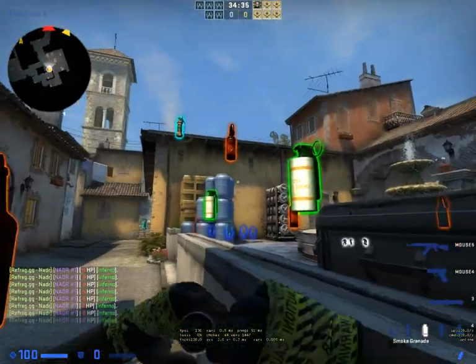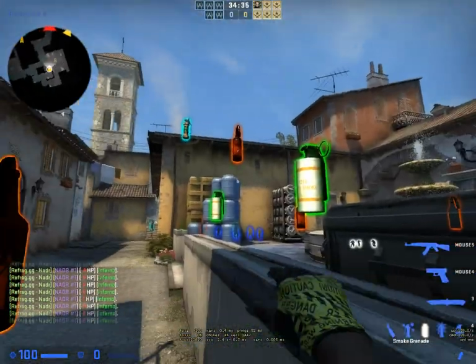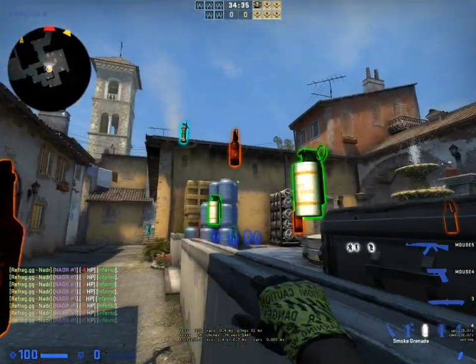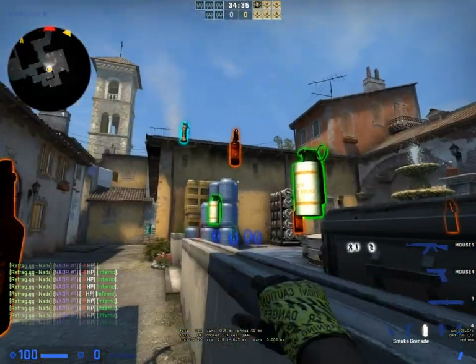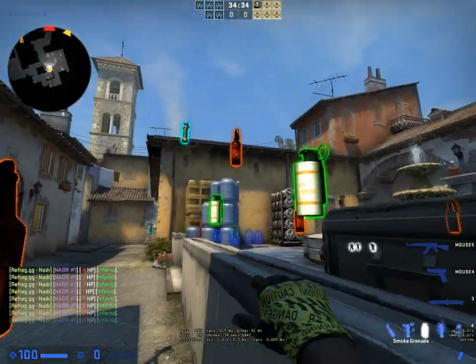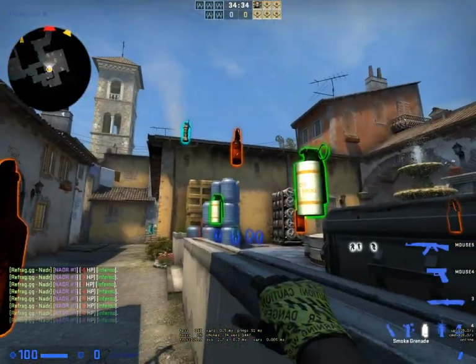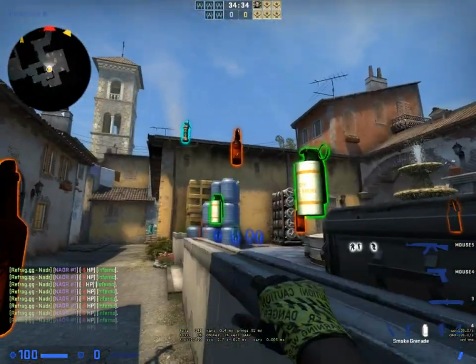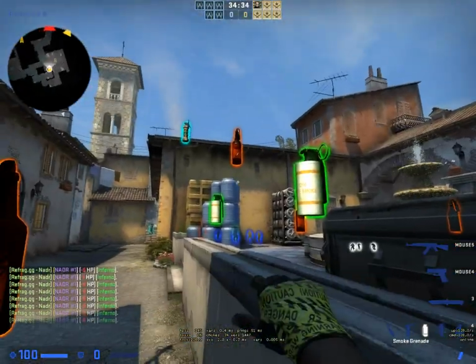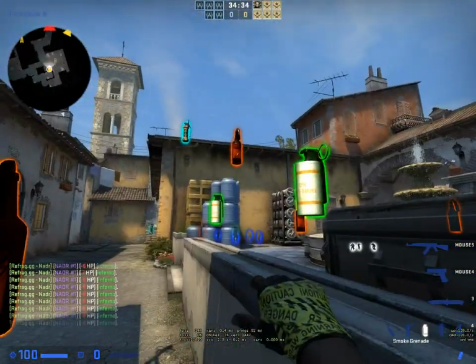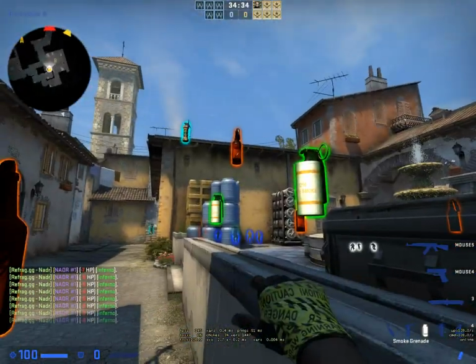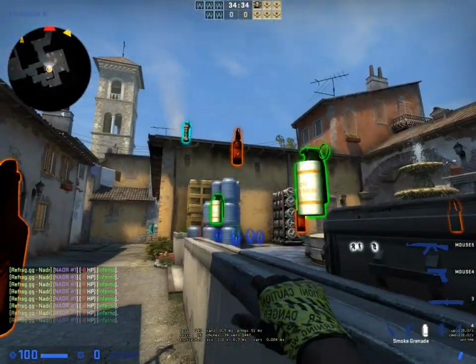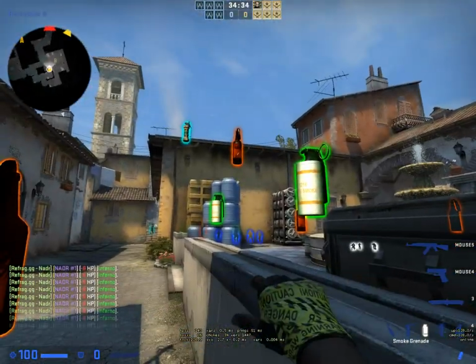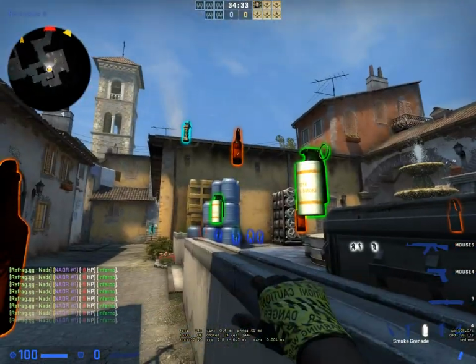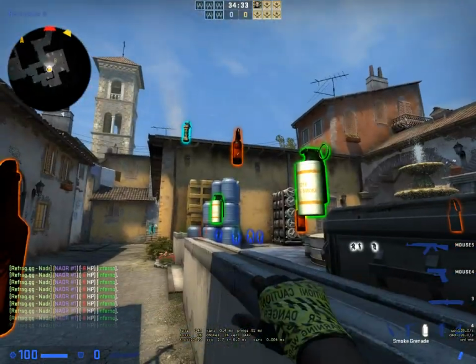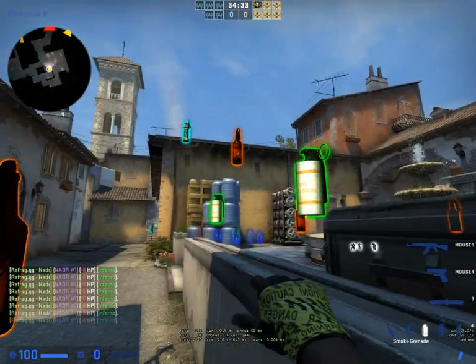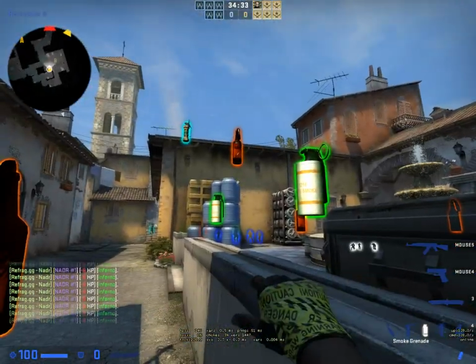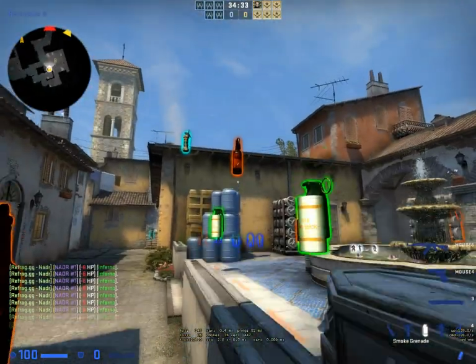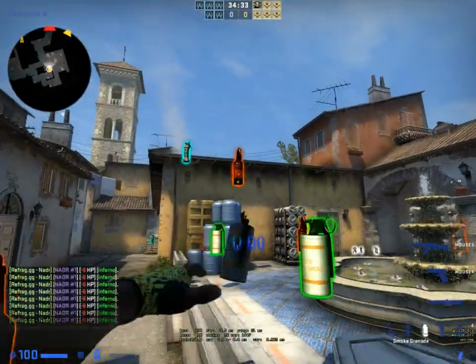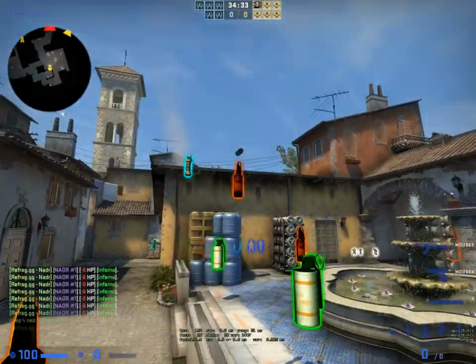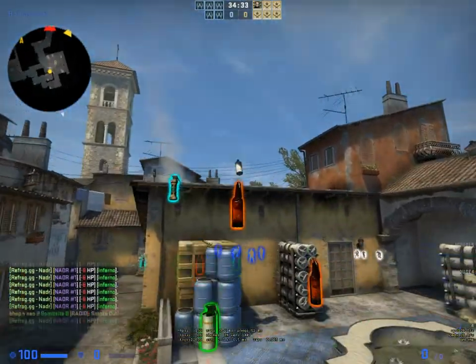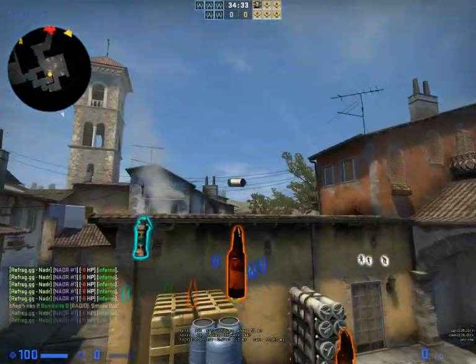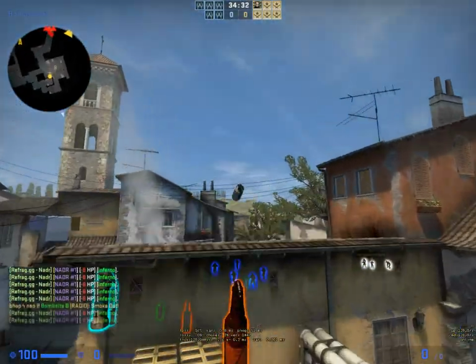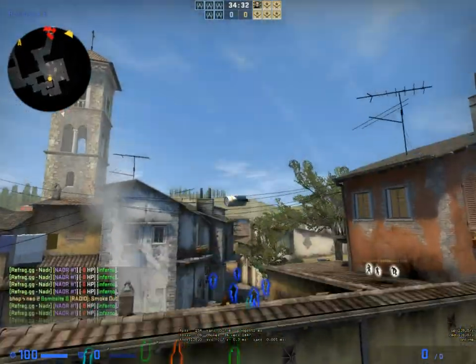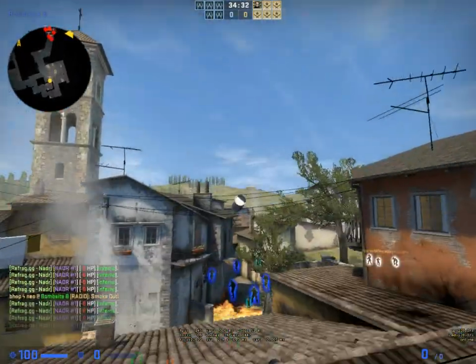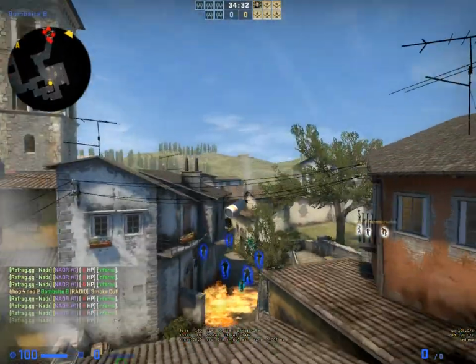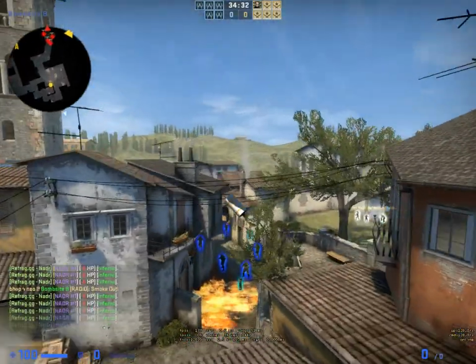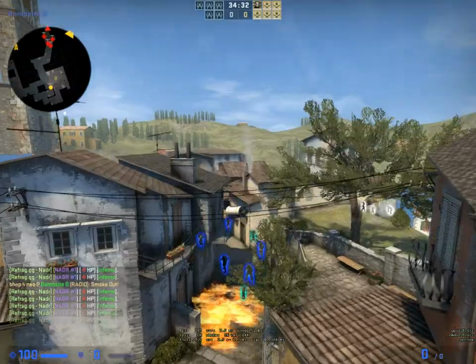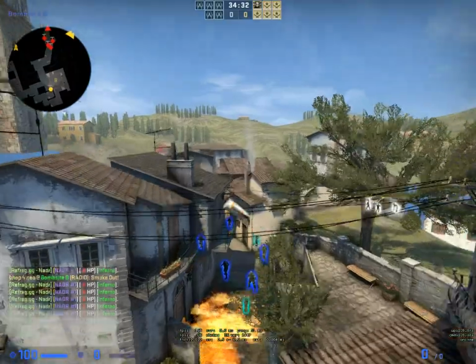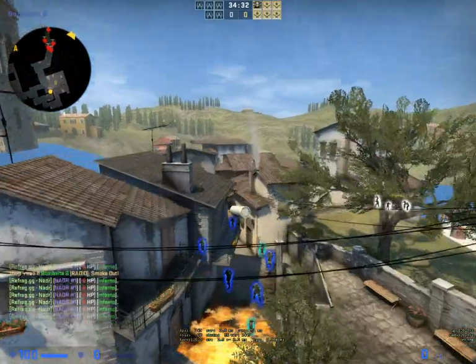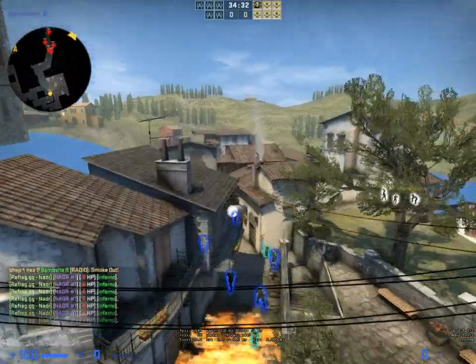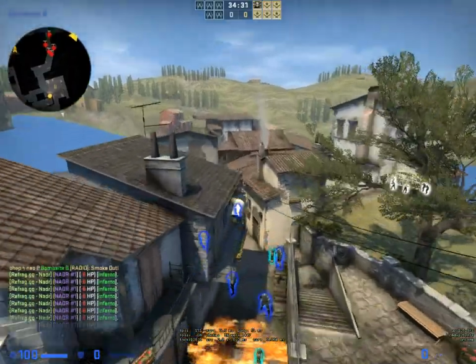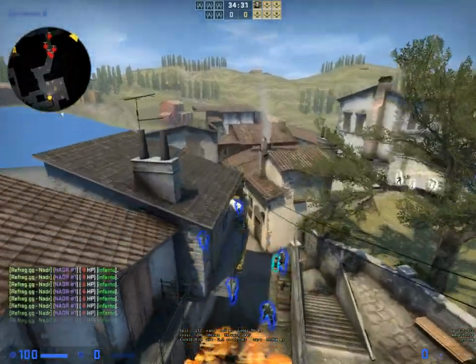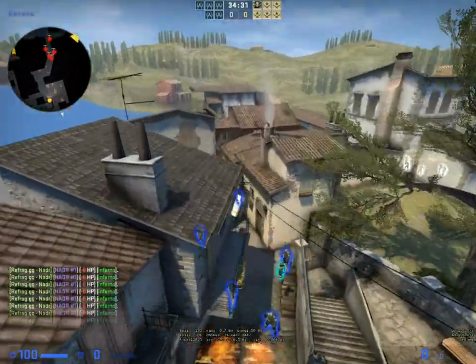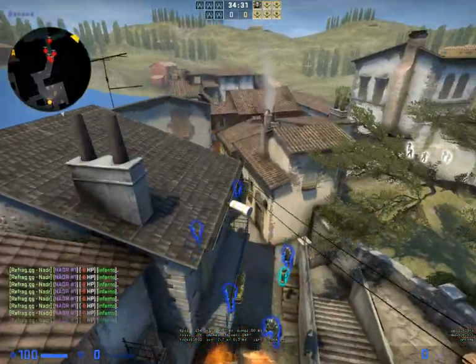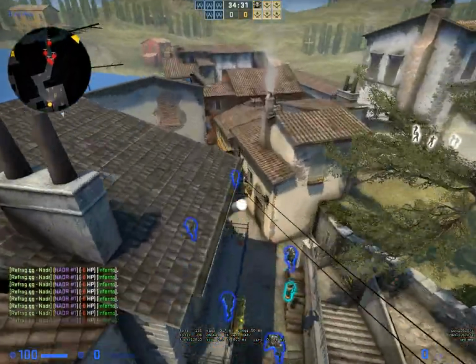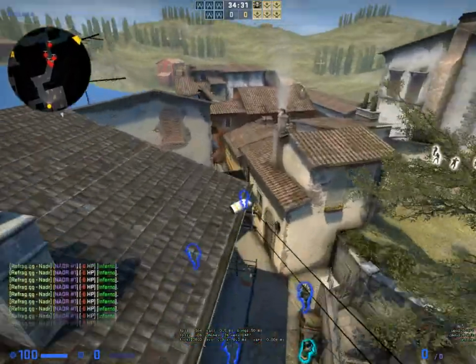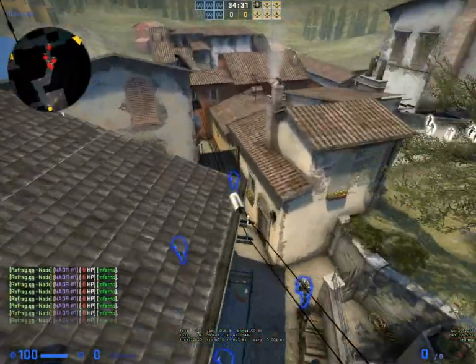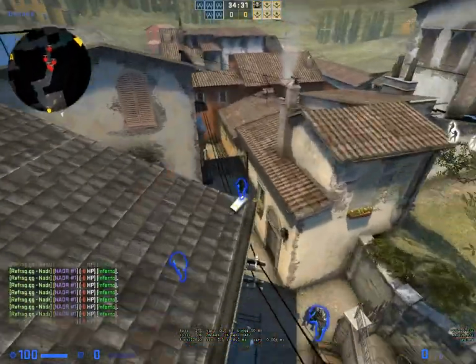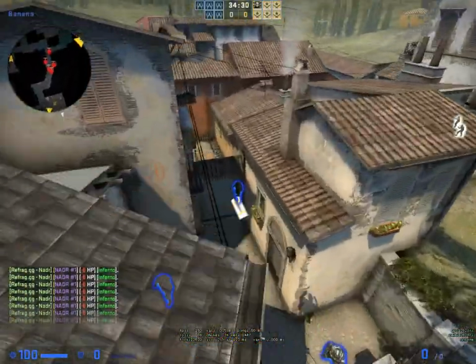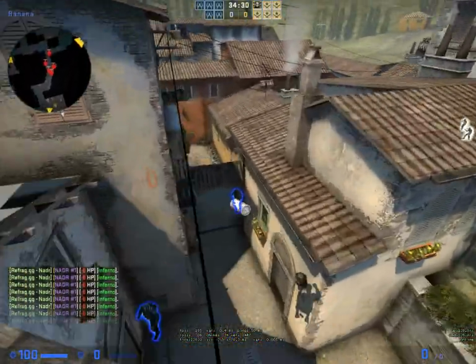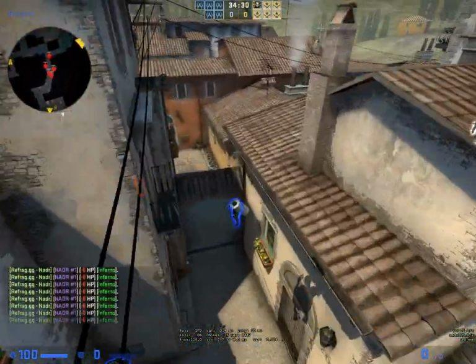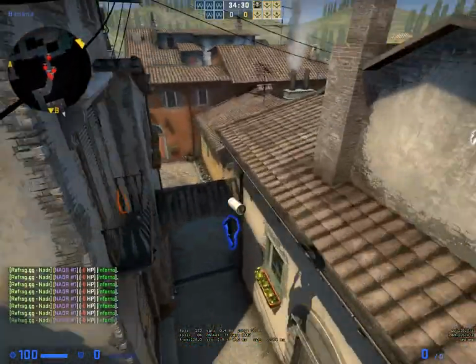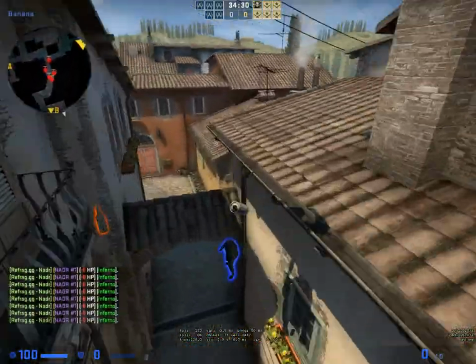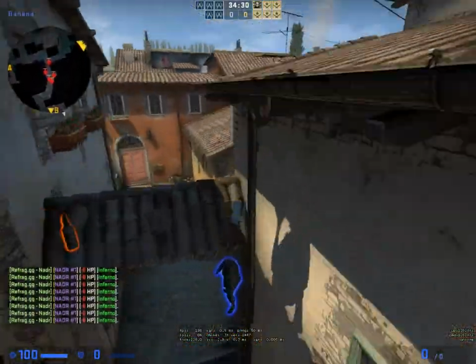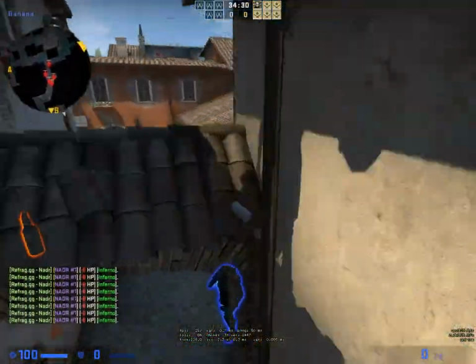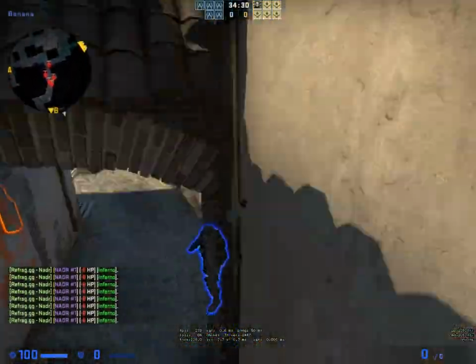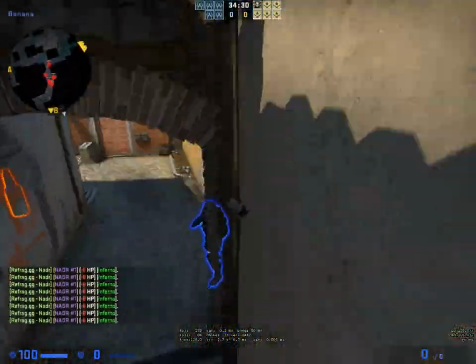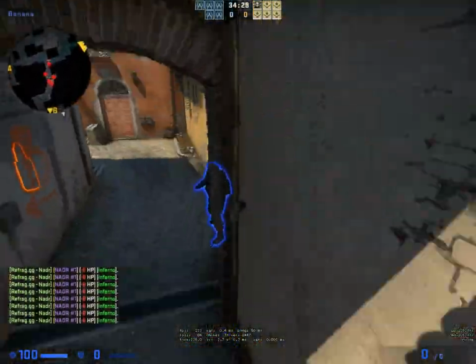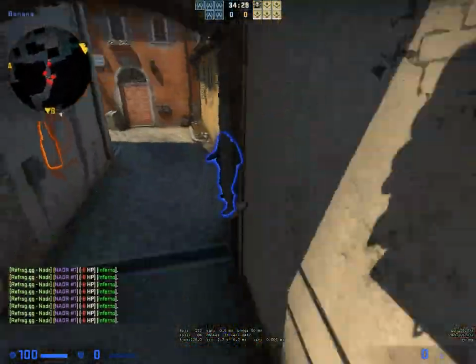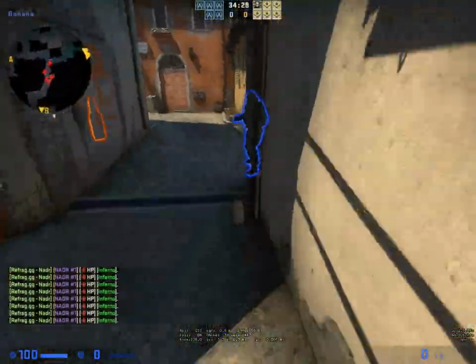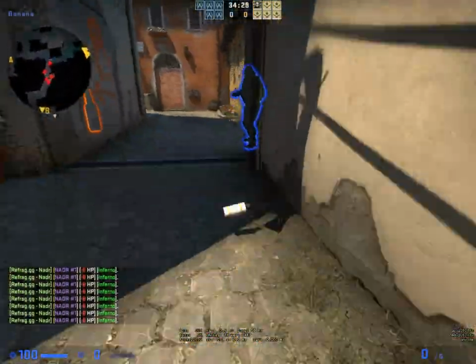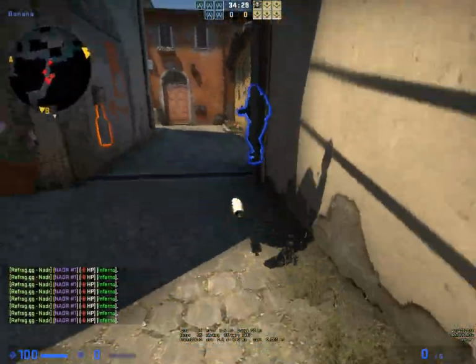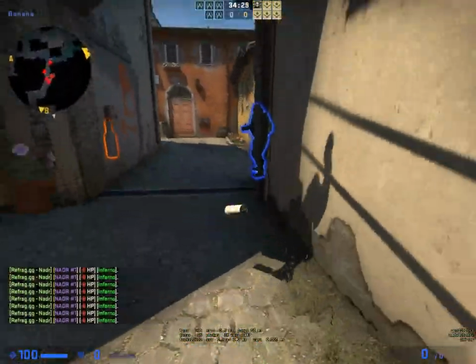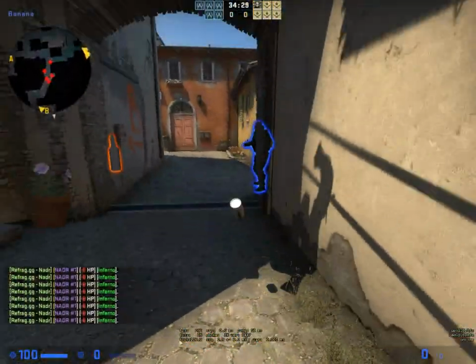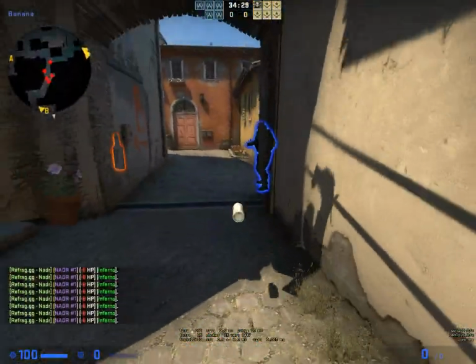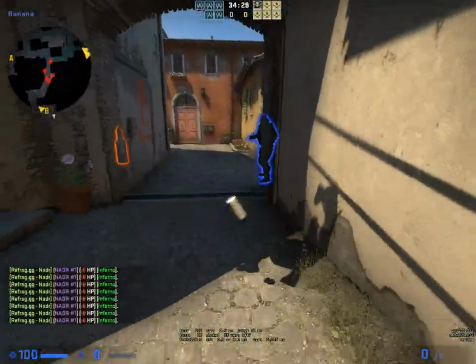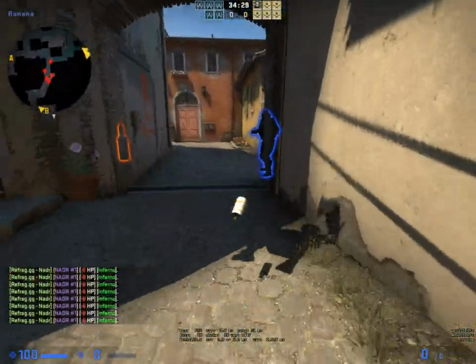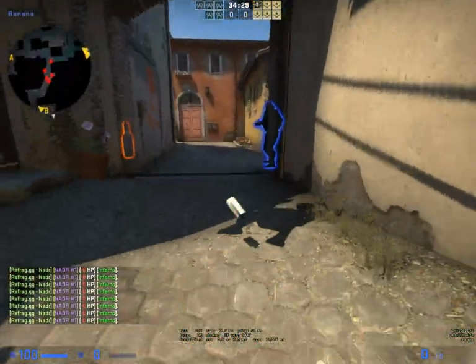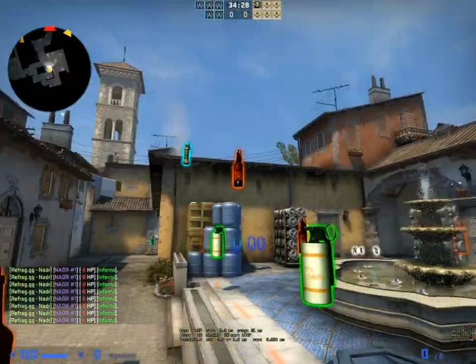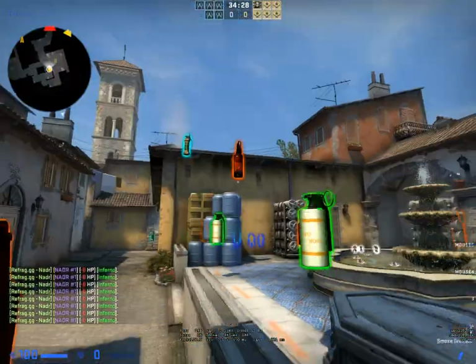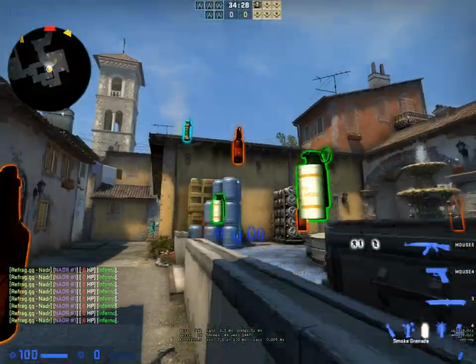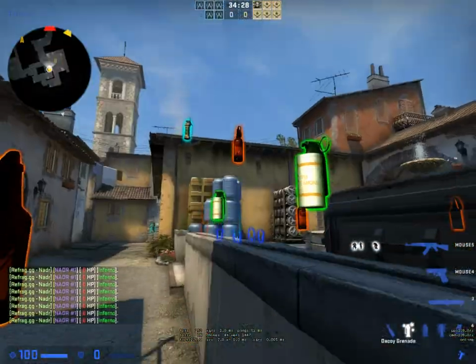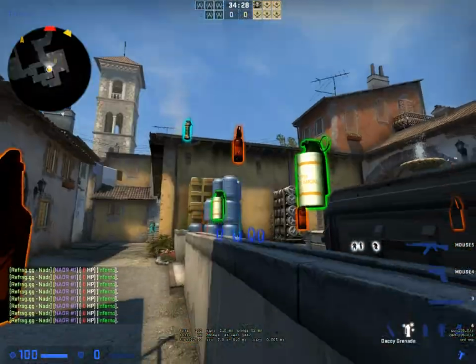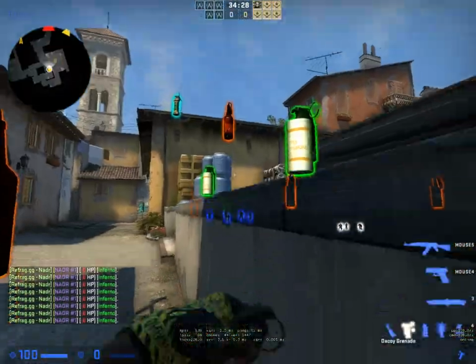You're gonna take the smoke here on the blue barrel, you're gonna jump throw it. This smoke is gonna prevent the AWPer from standing and holding your car swing on your teammate.